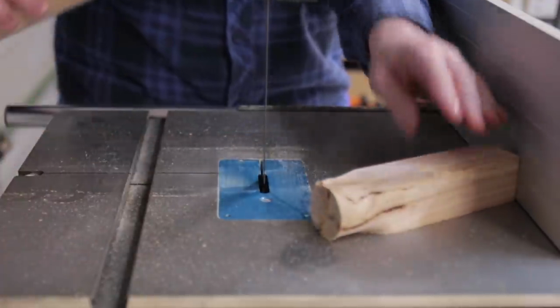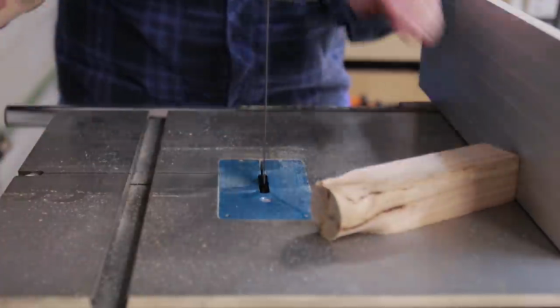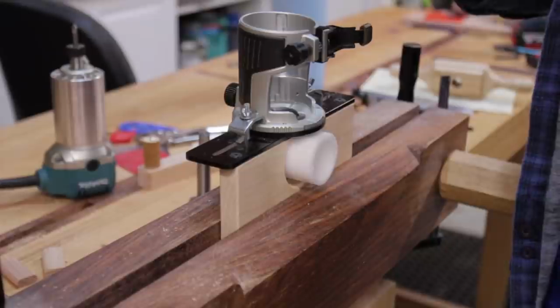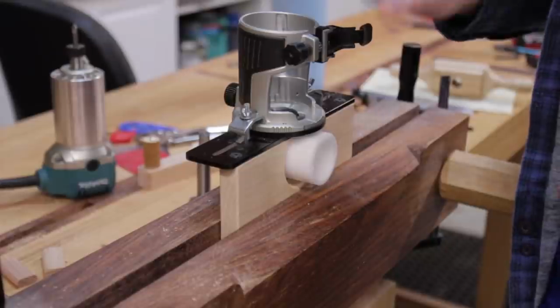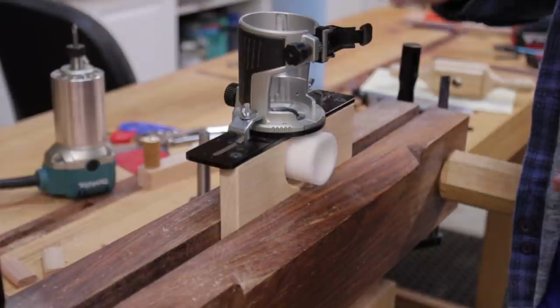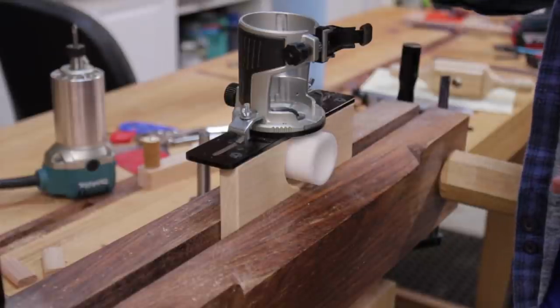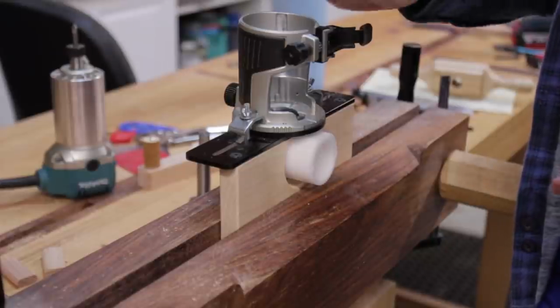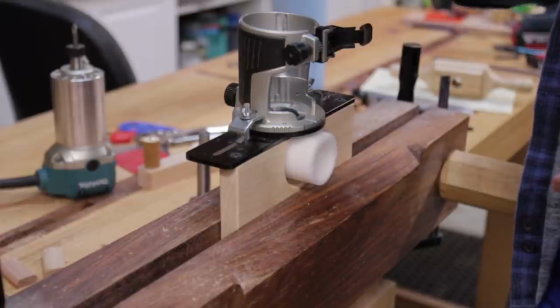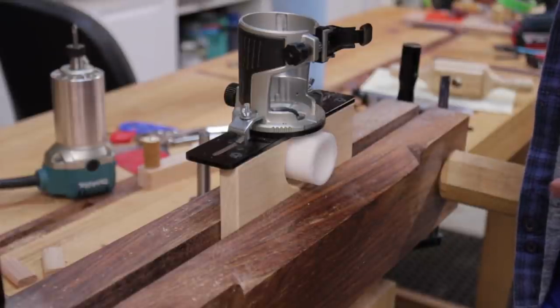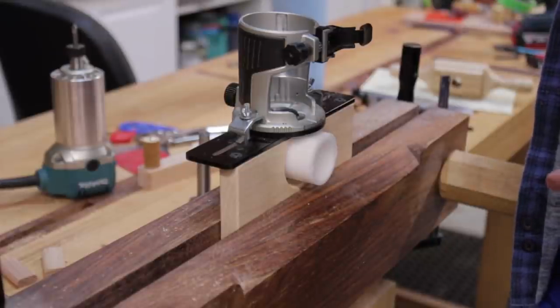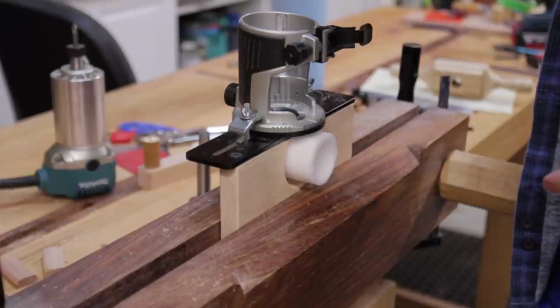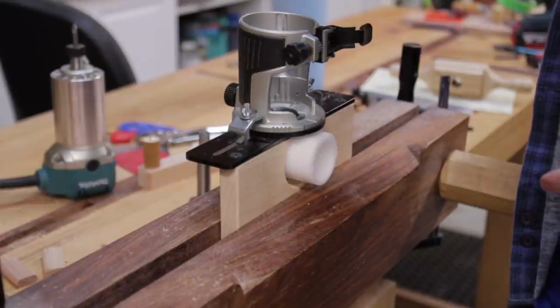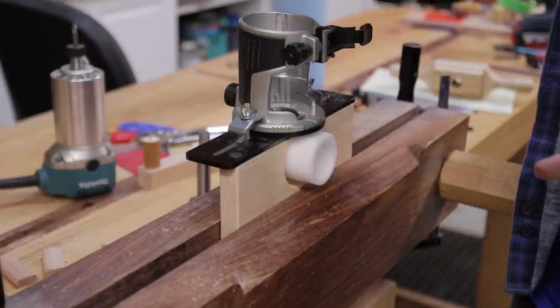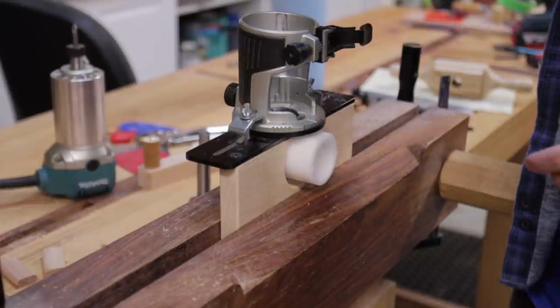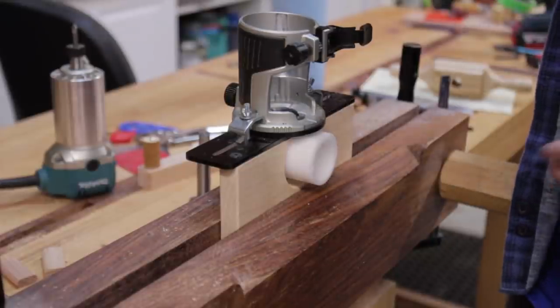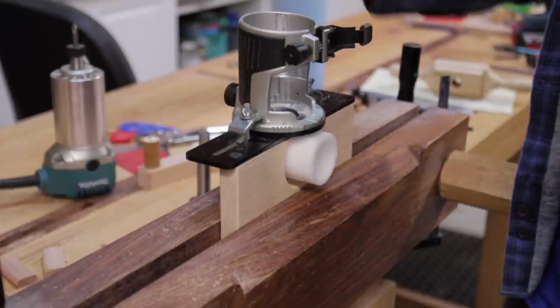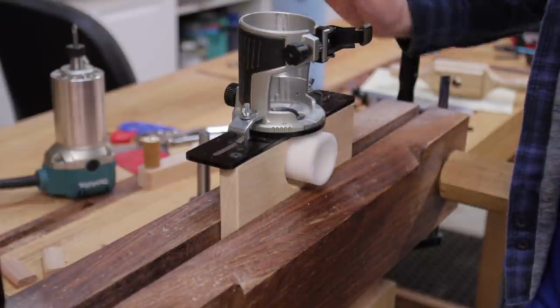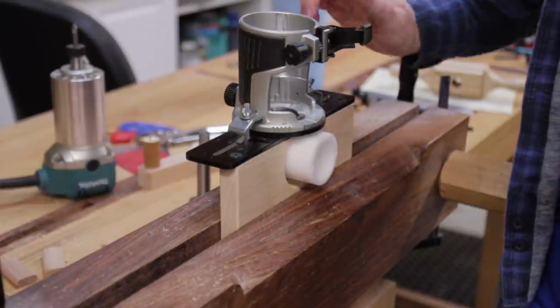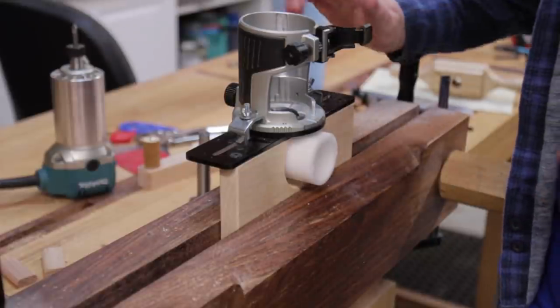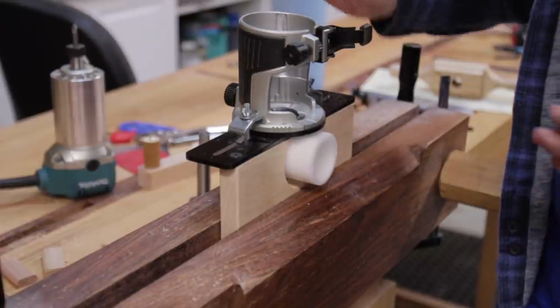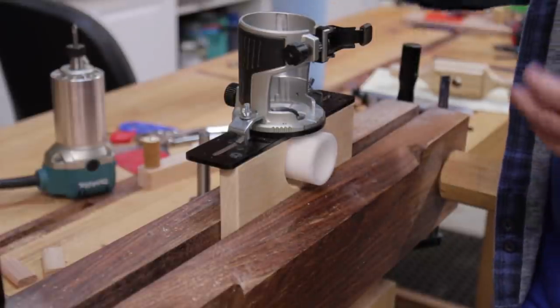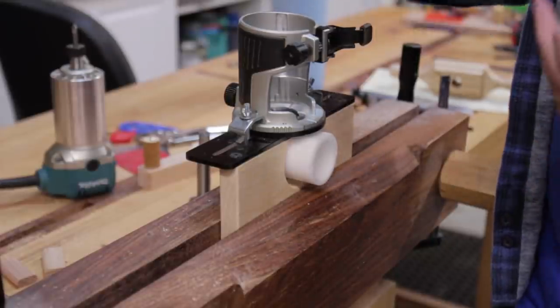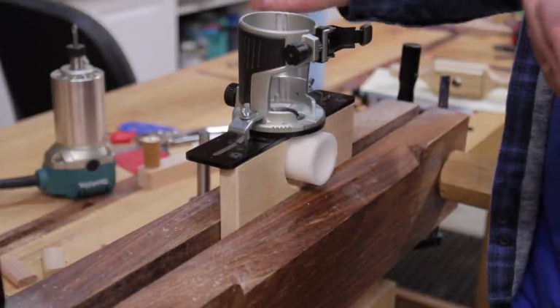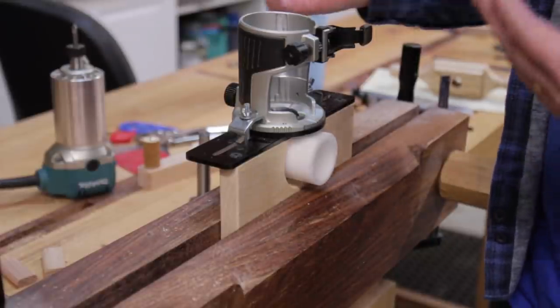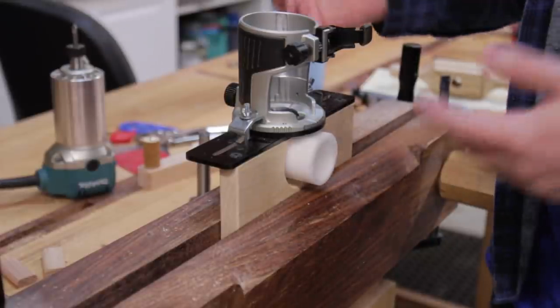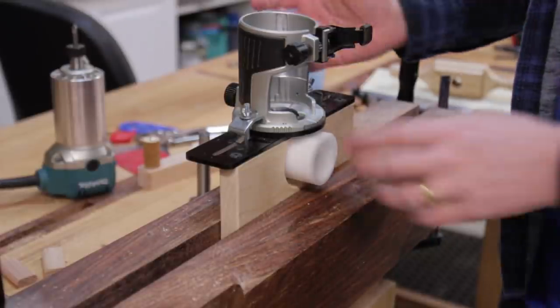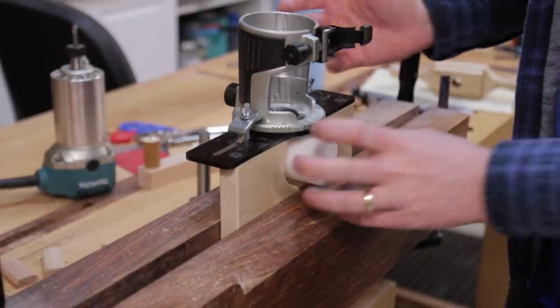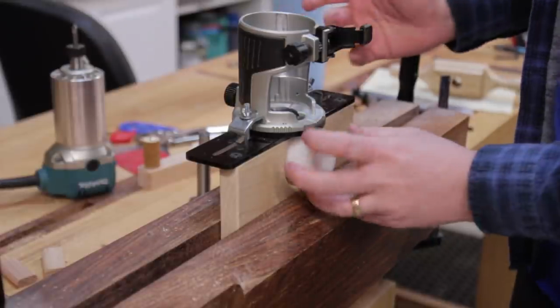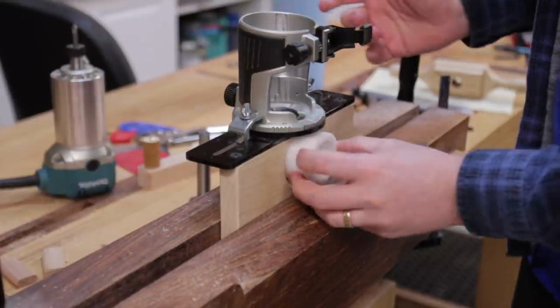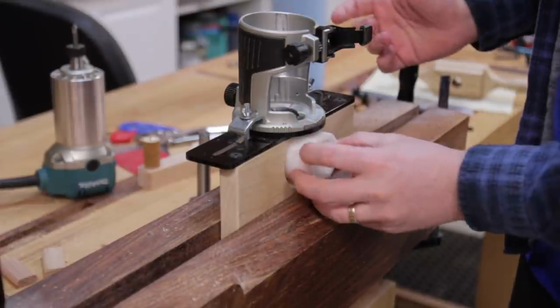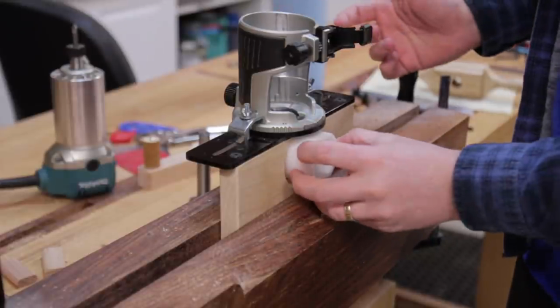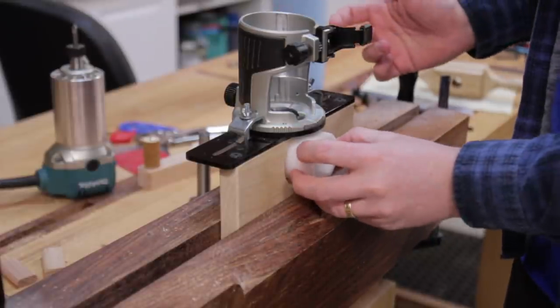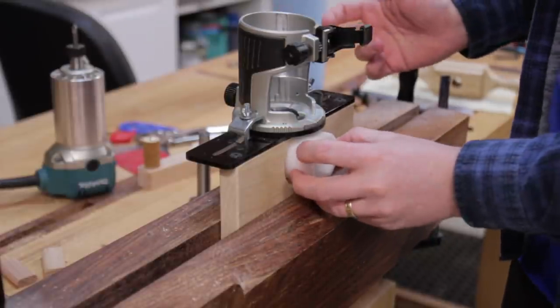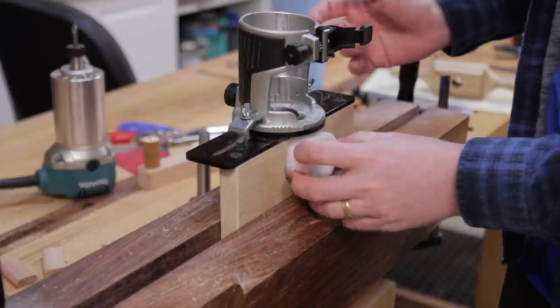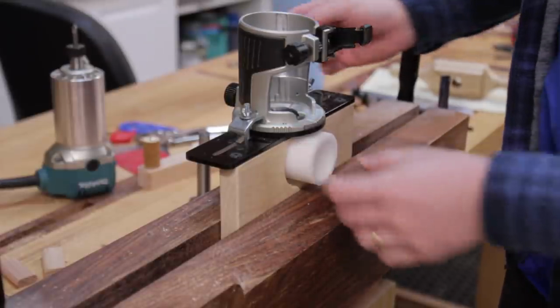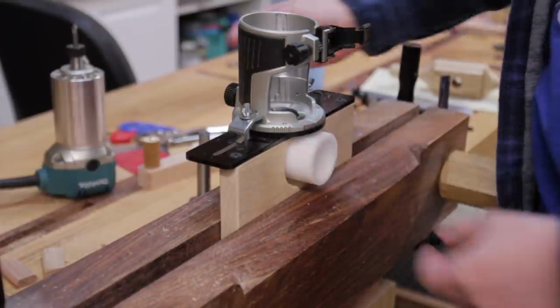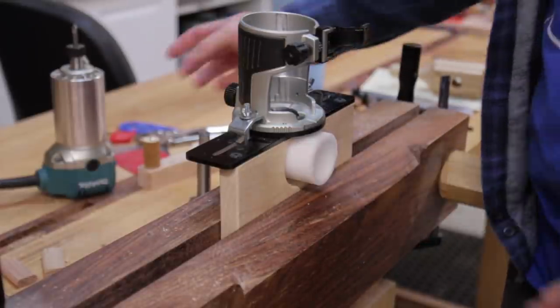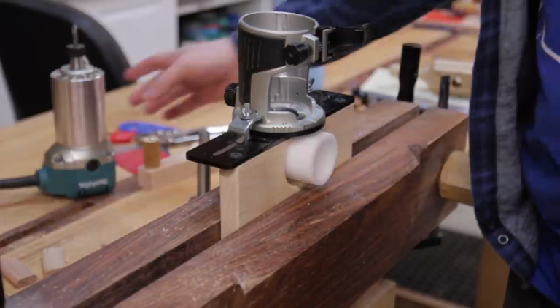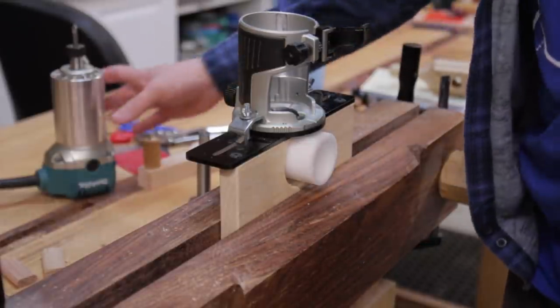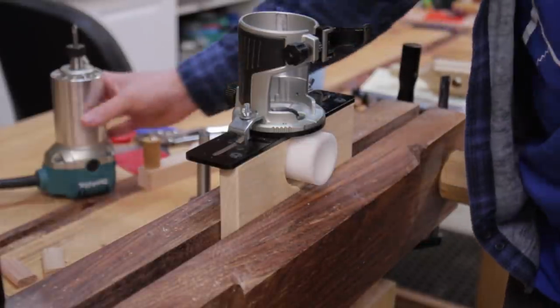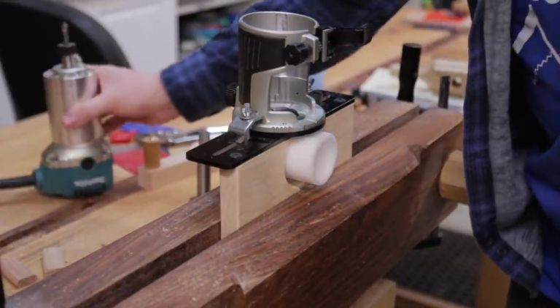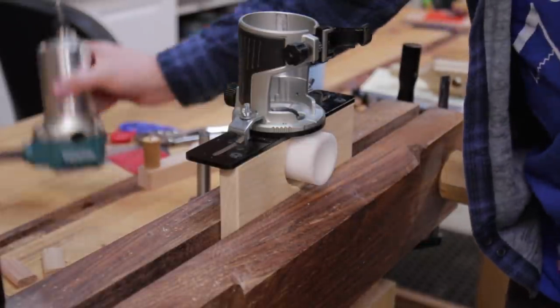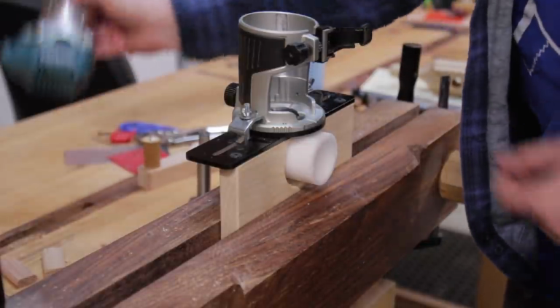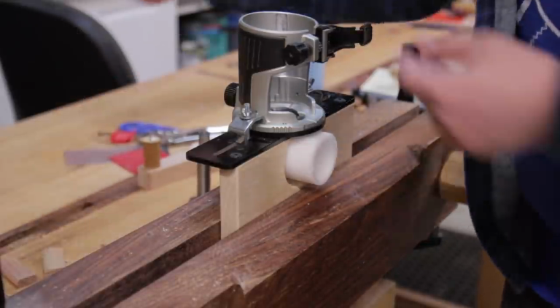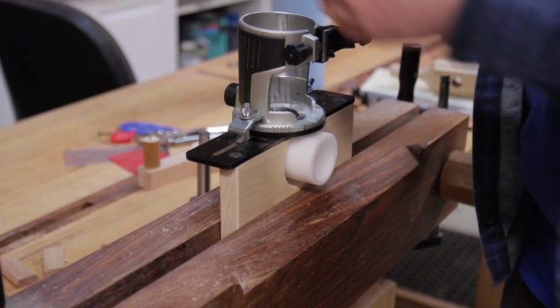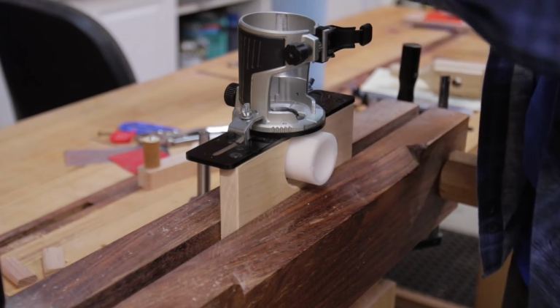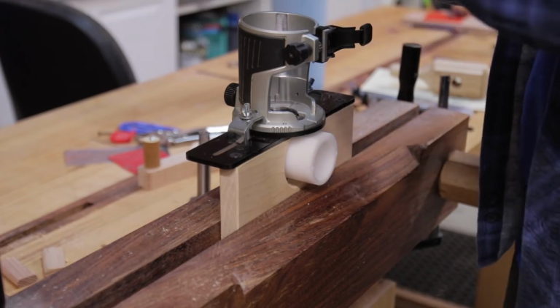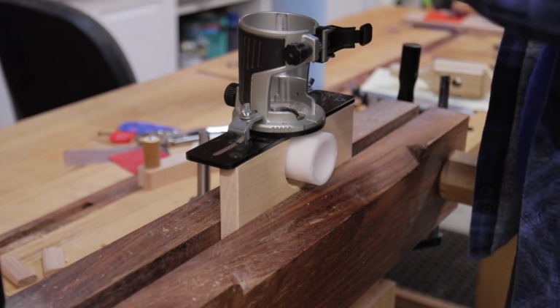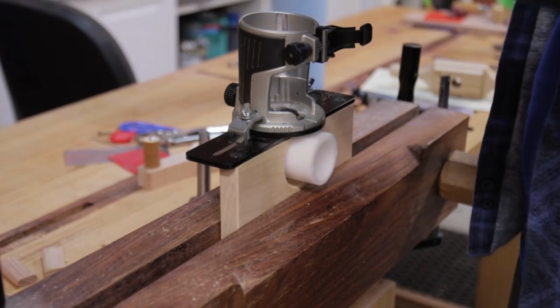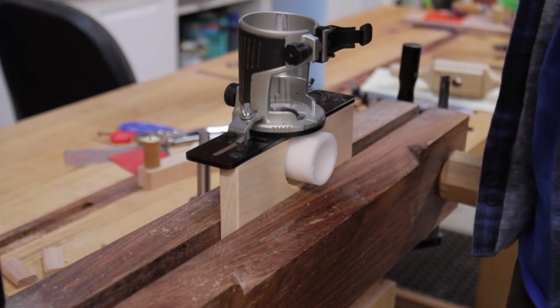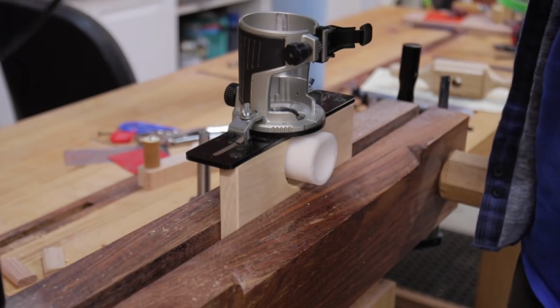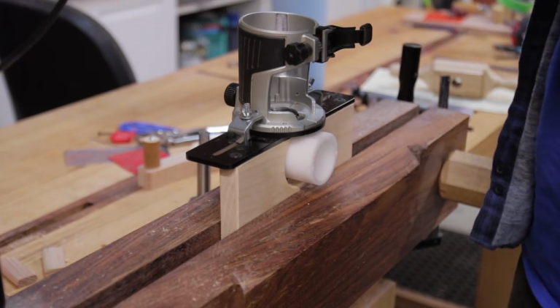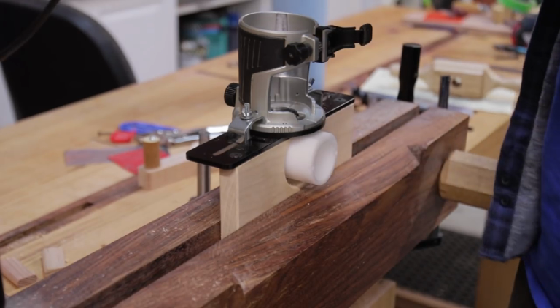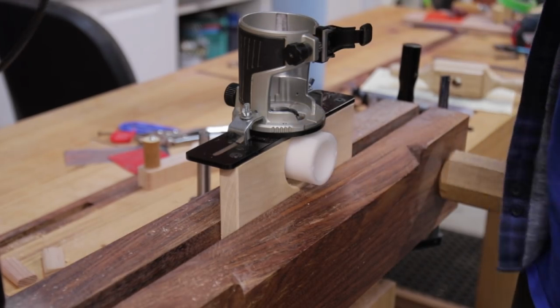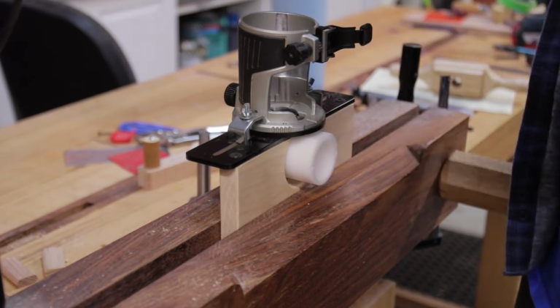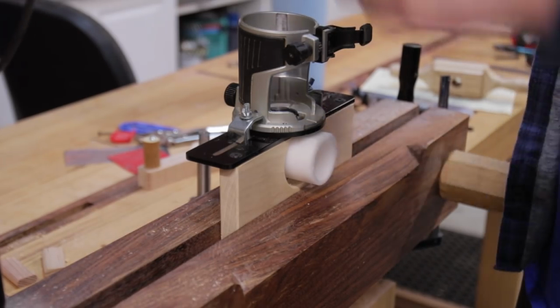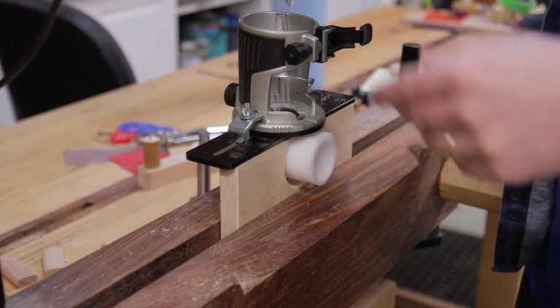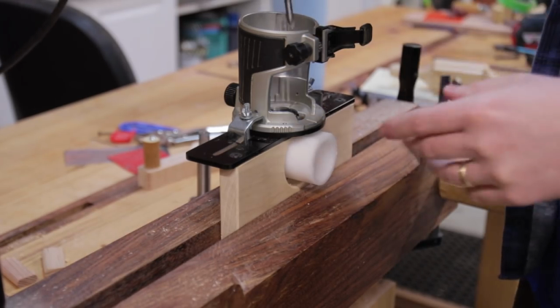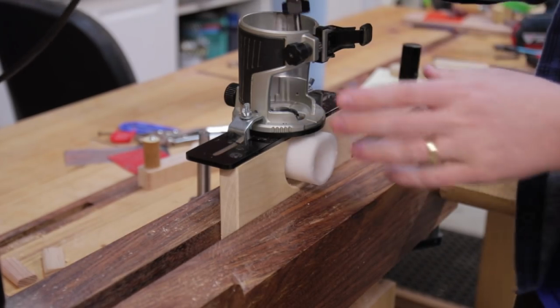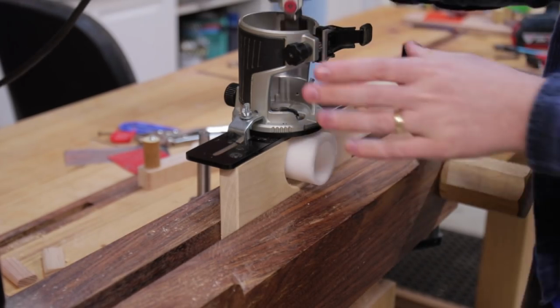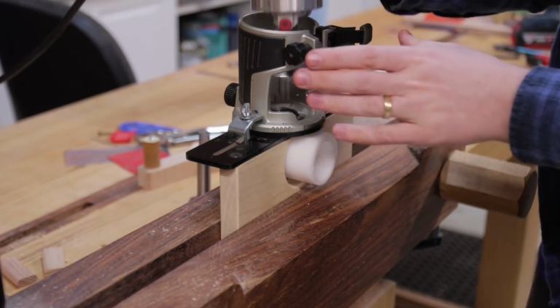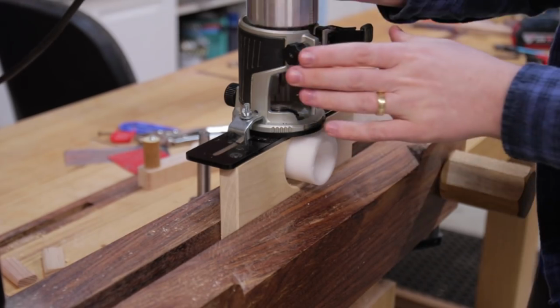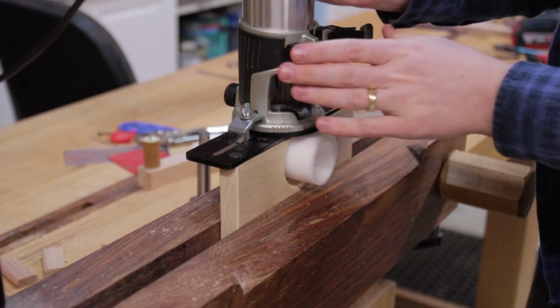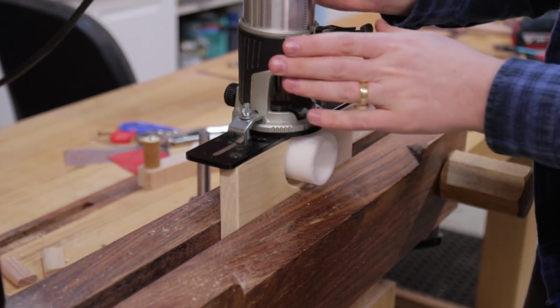This is the Beale Big Threader Jig that comes in multiple sizes — mostly just the insert there — and it accepts a trim router.